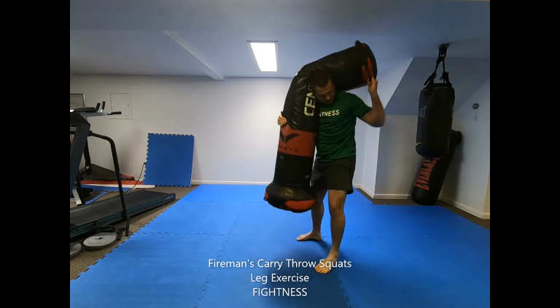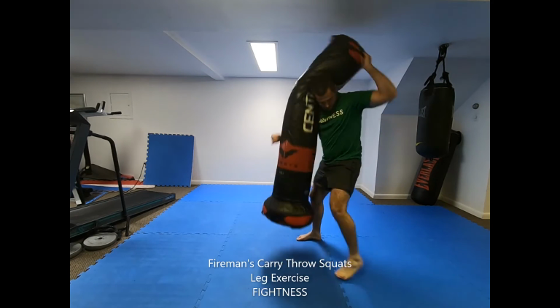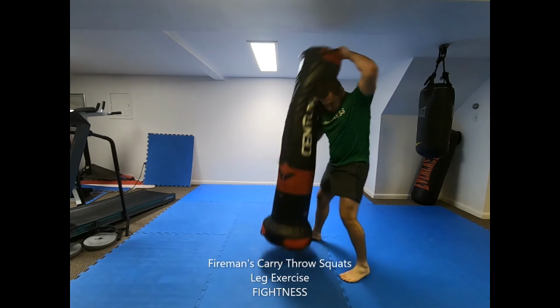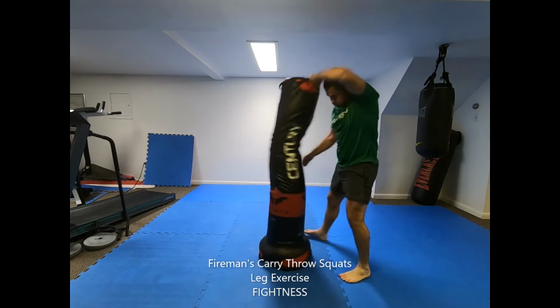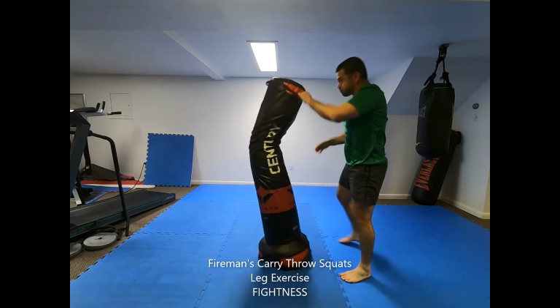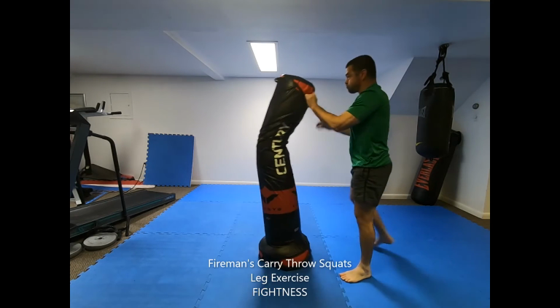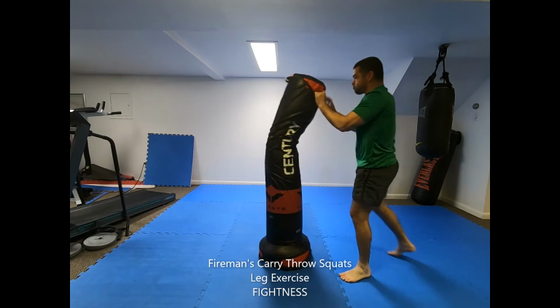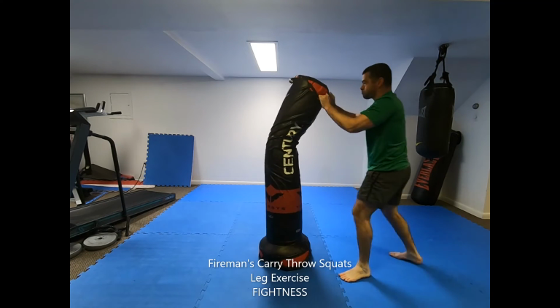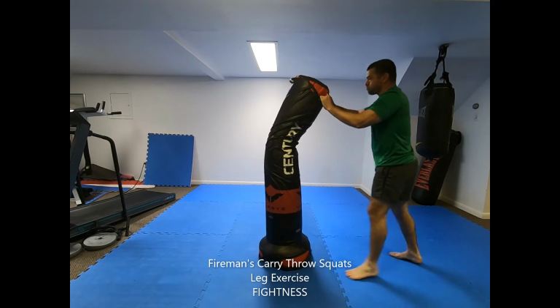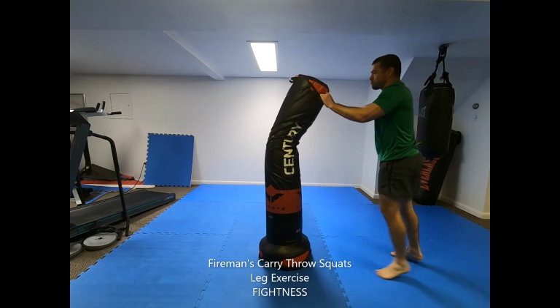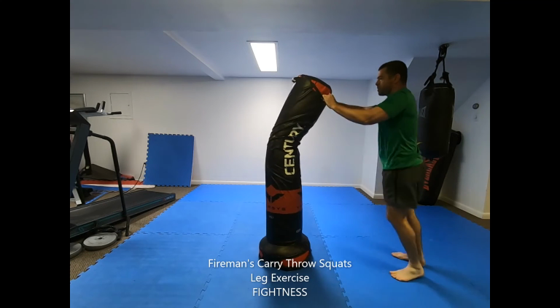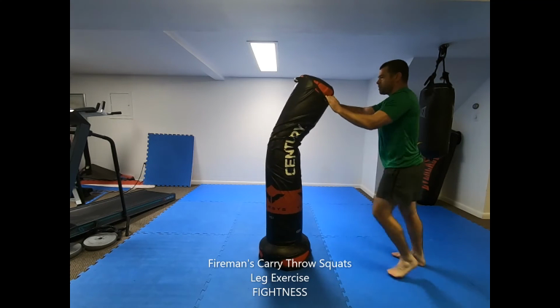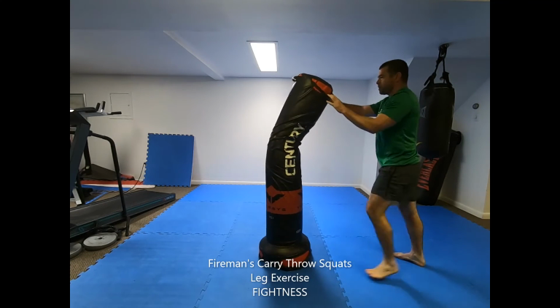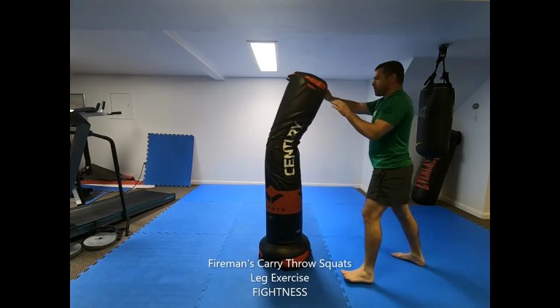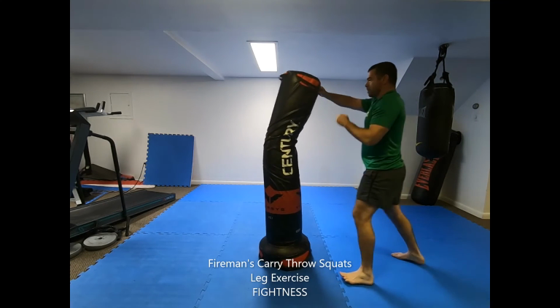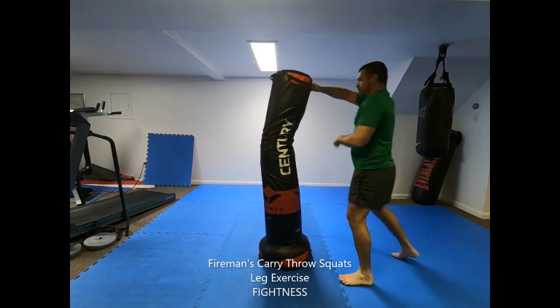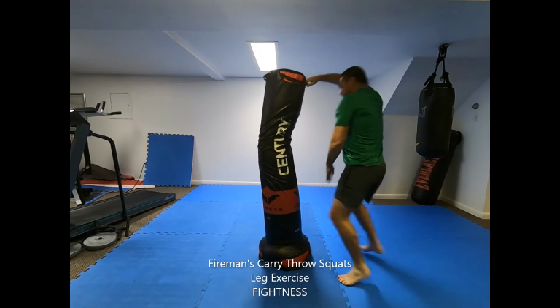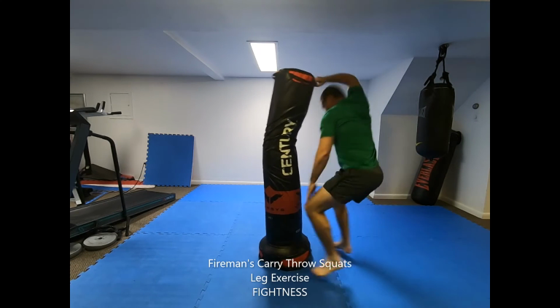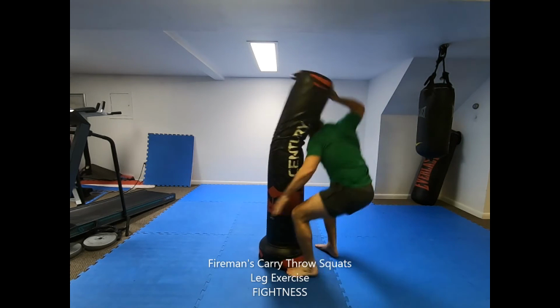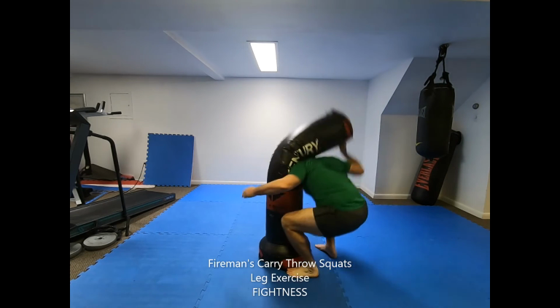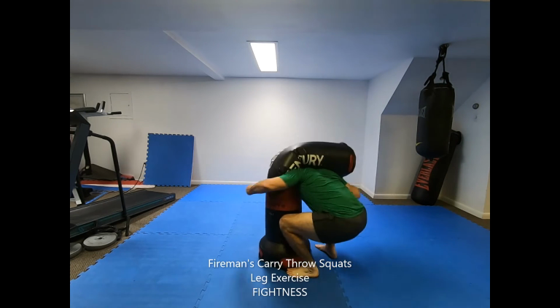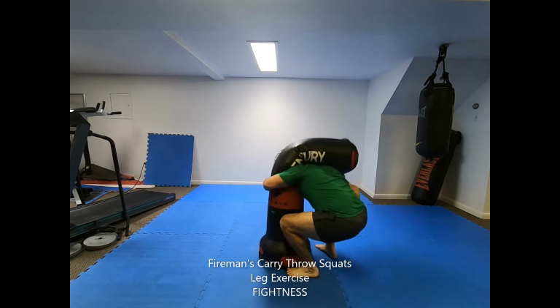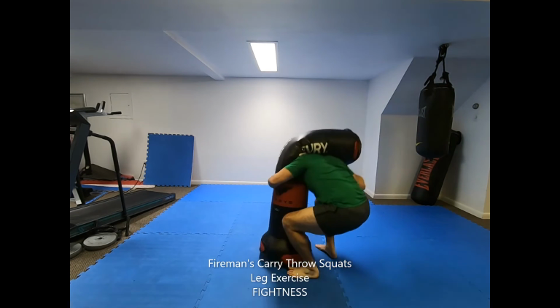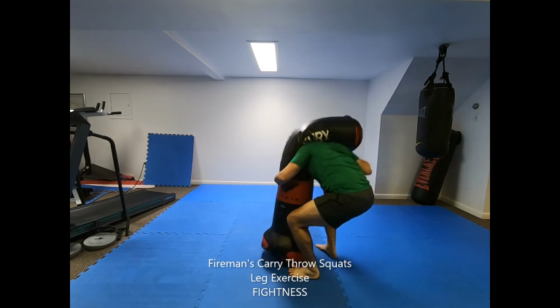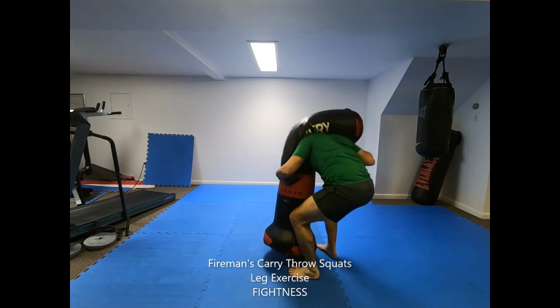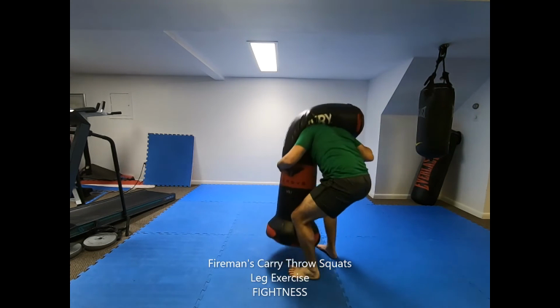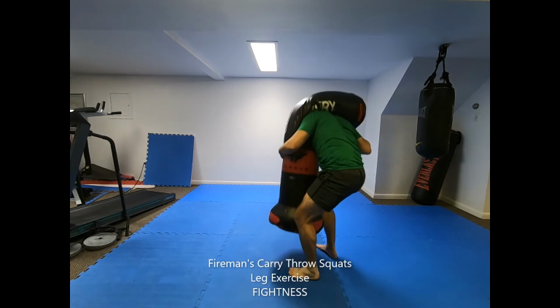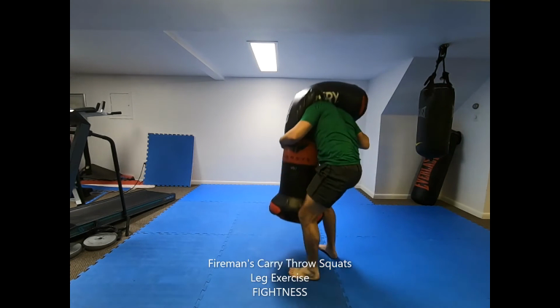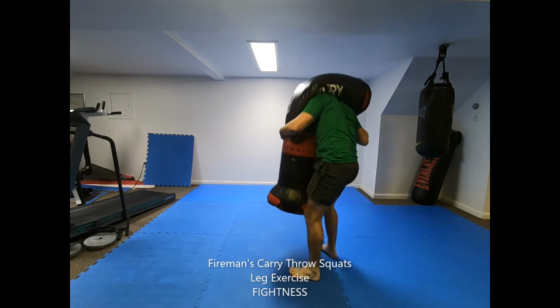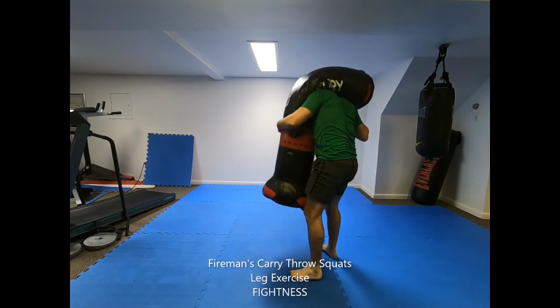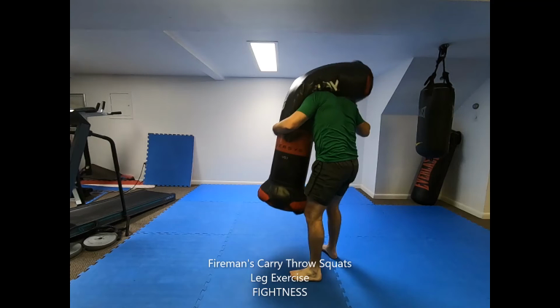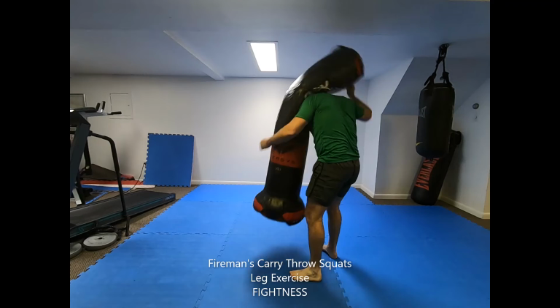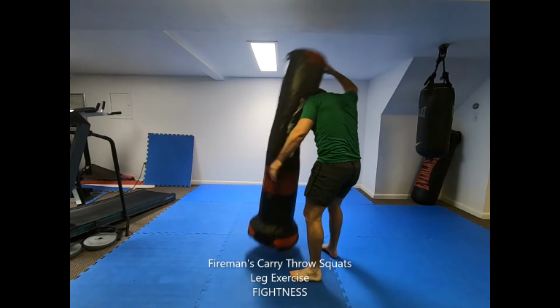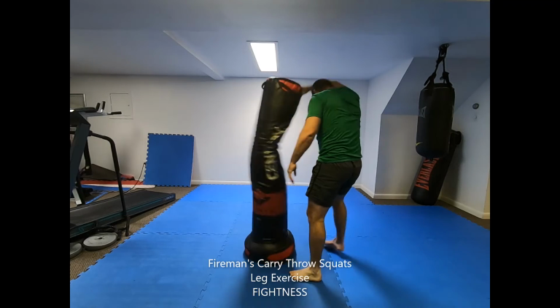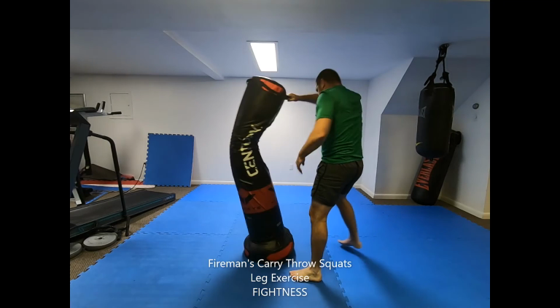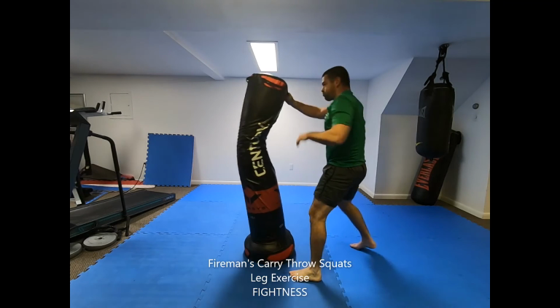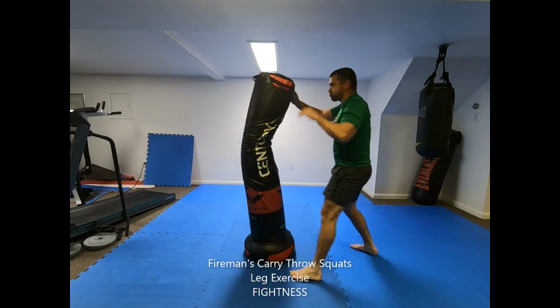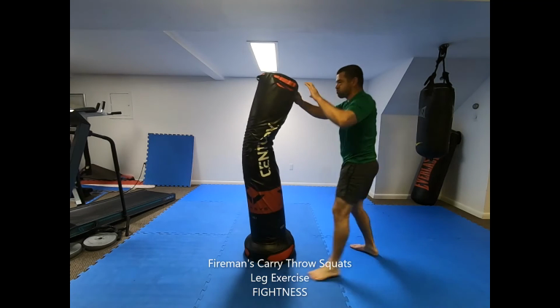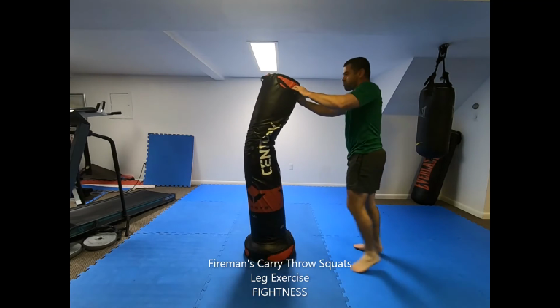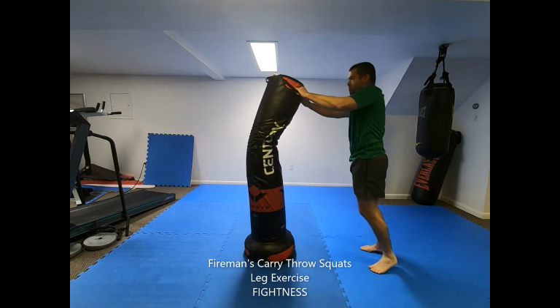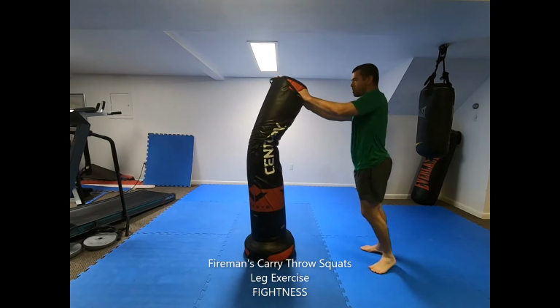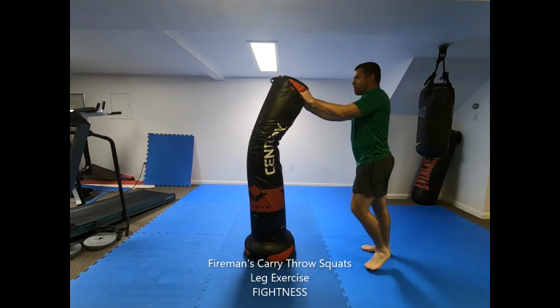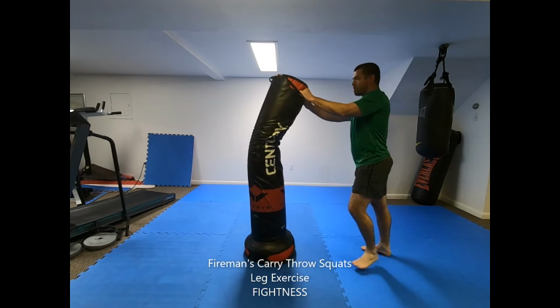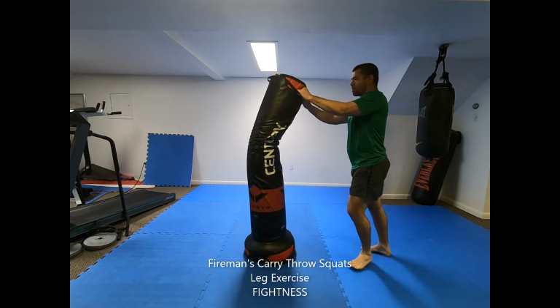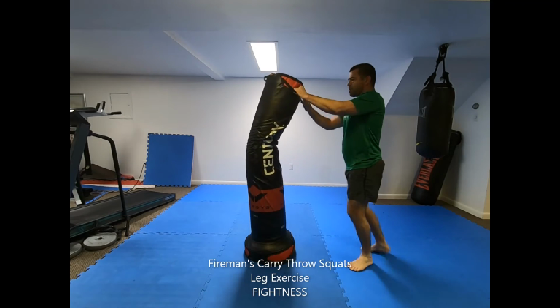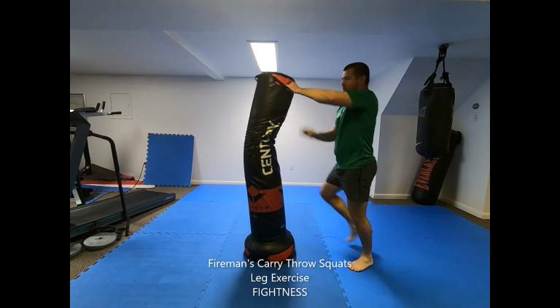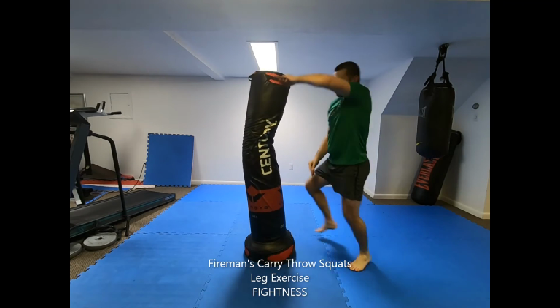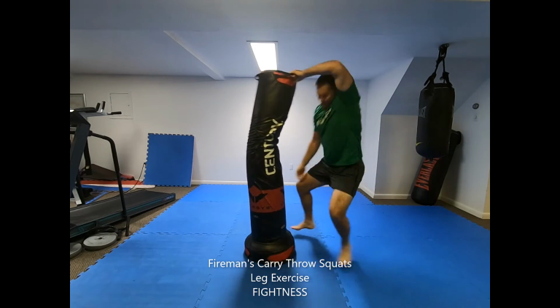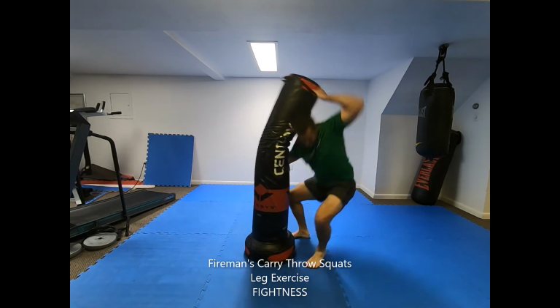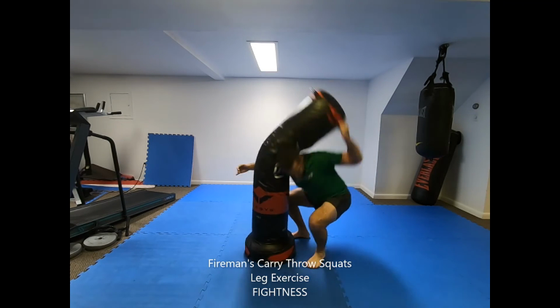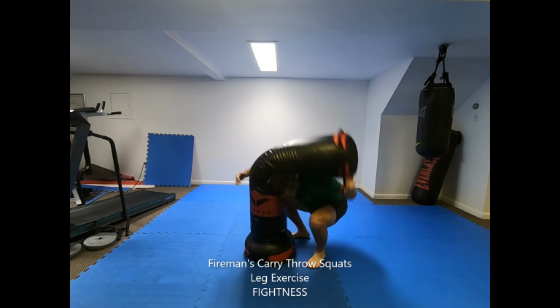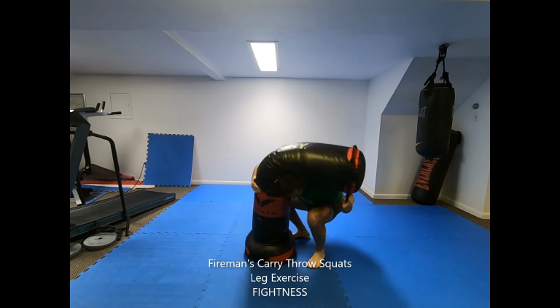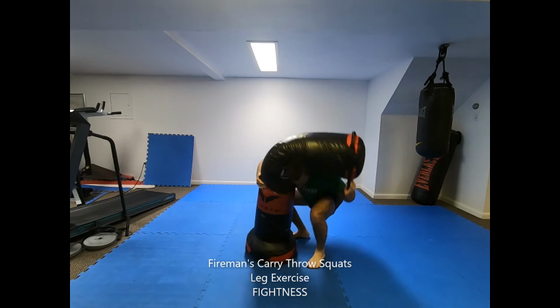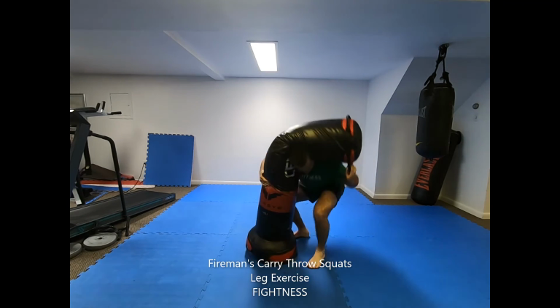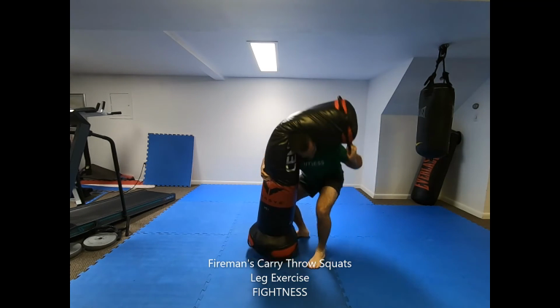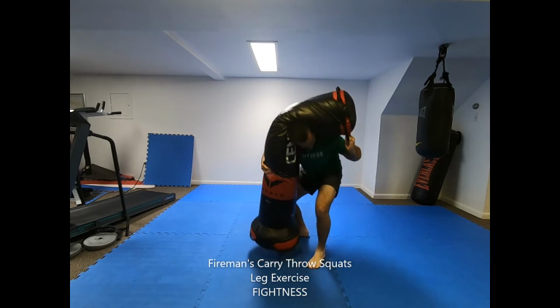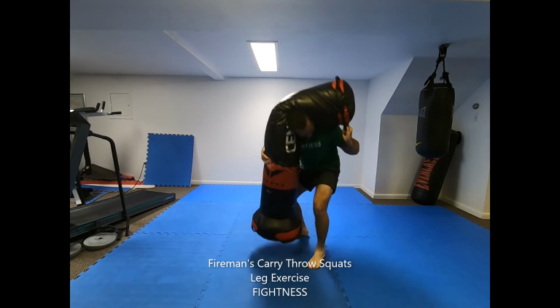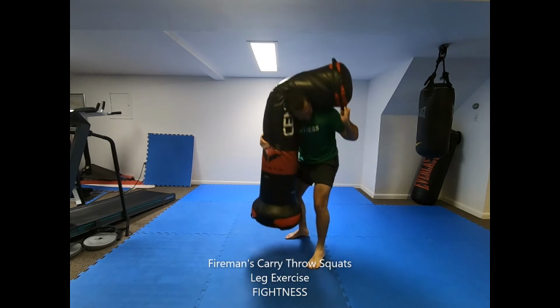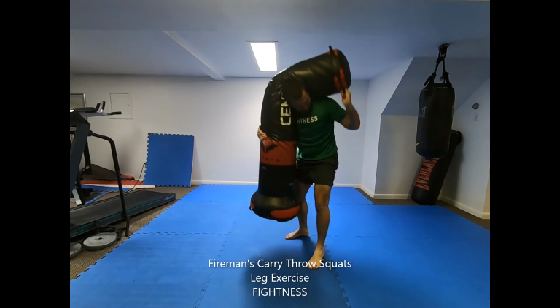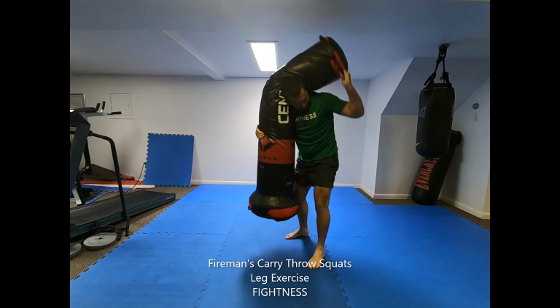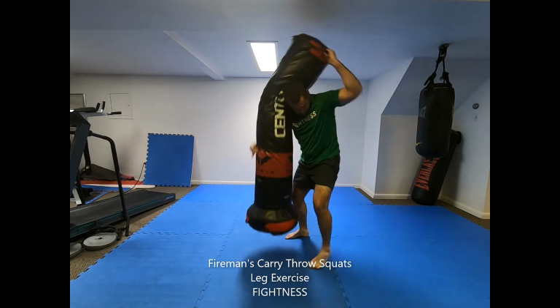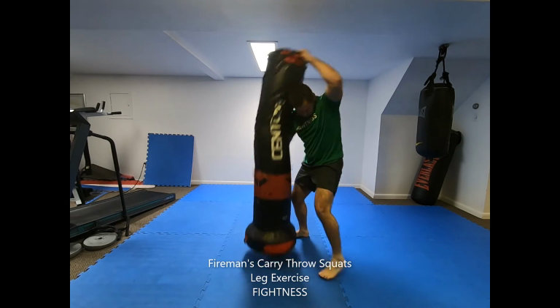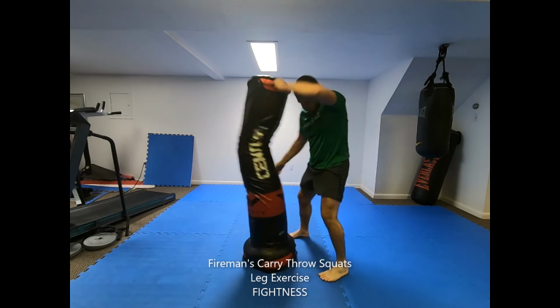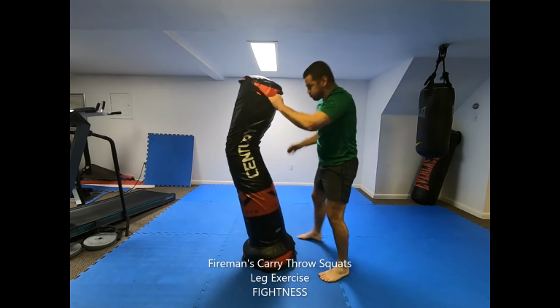To increase difficulty, add a weighted vest. To decrease difficulty, perform the movement as a shadow fighting drill with no weight or bag.